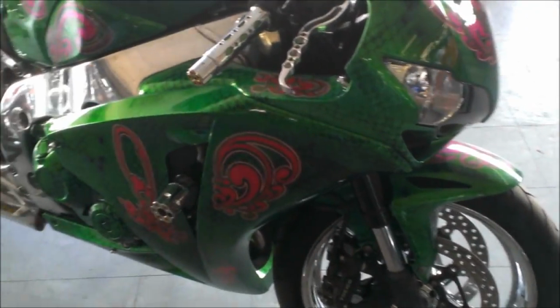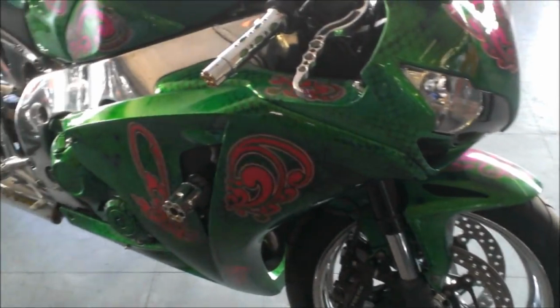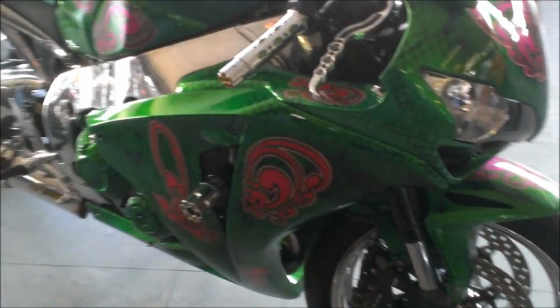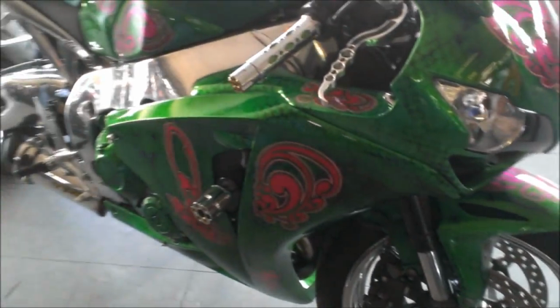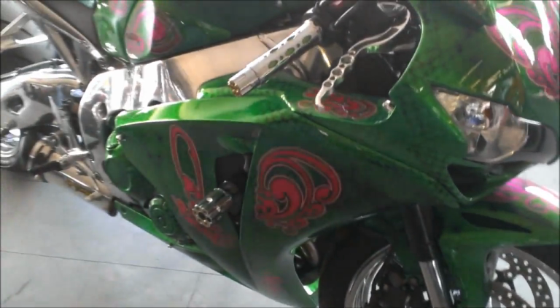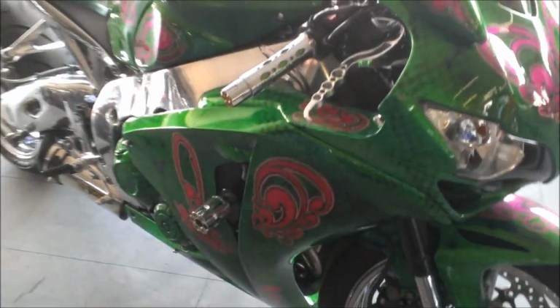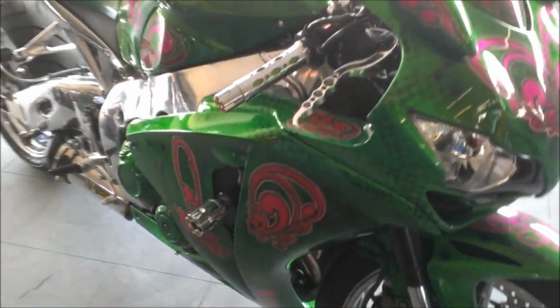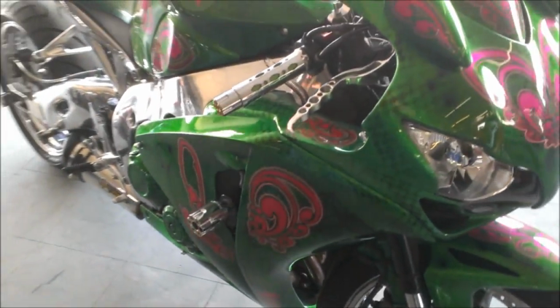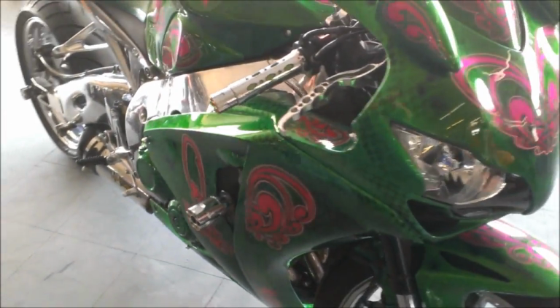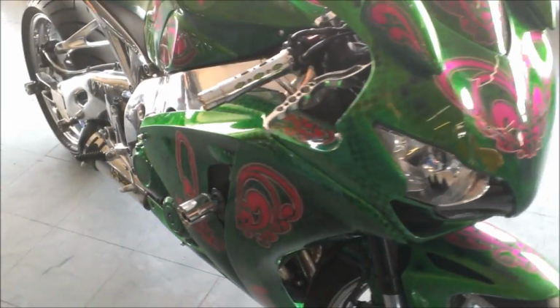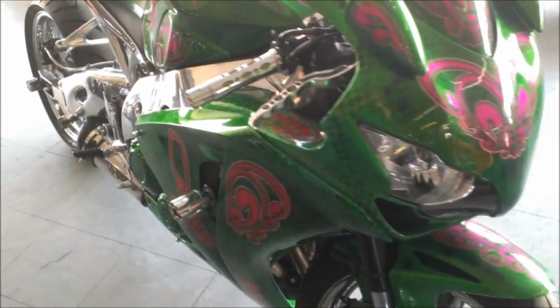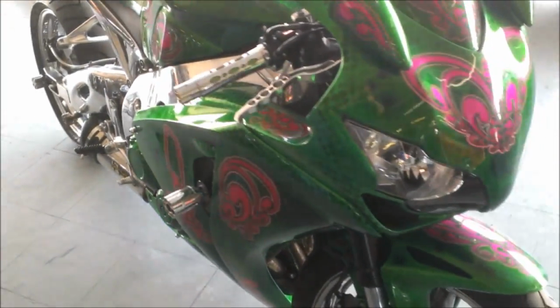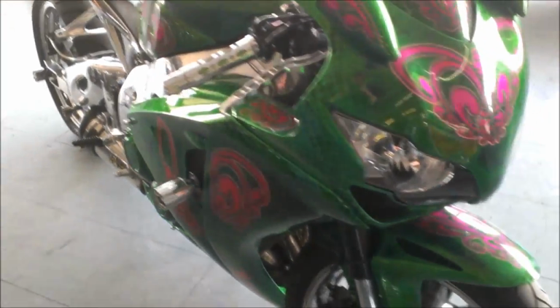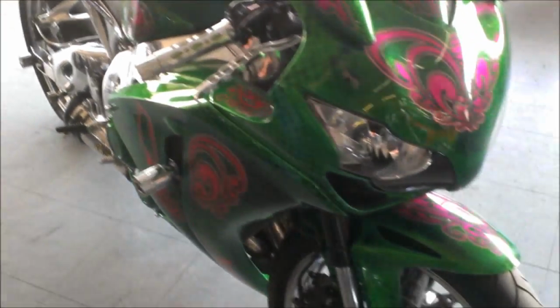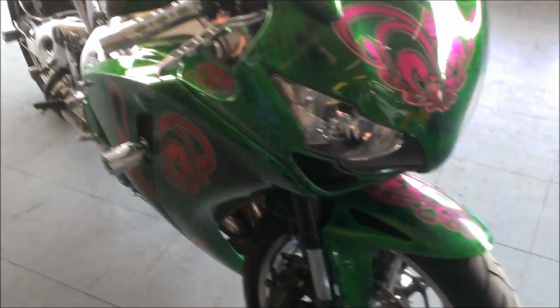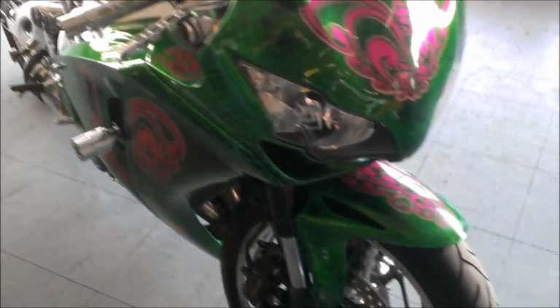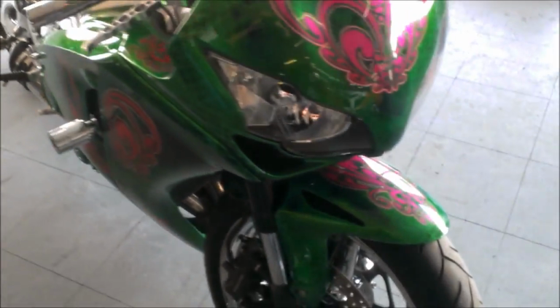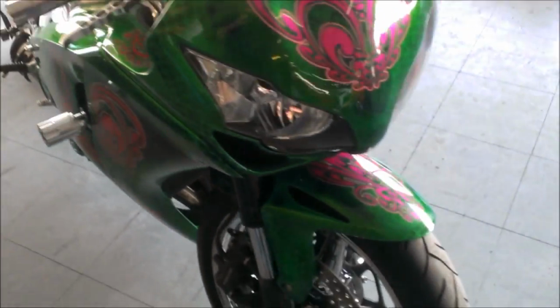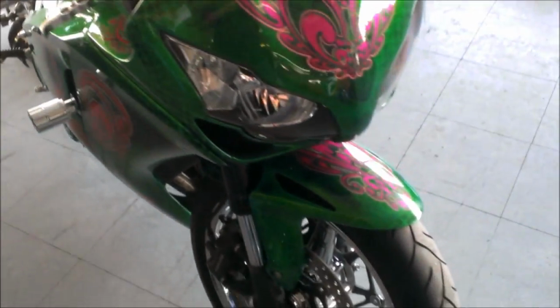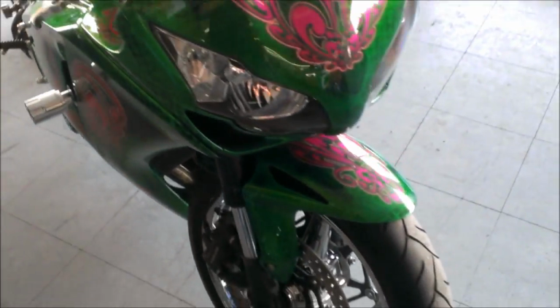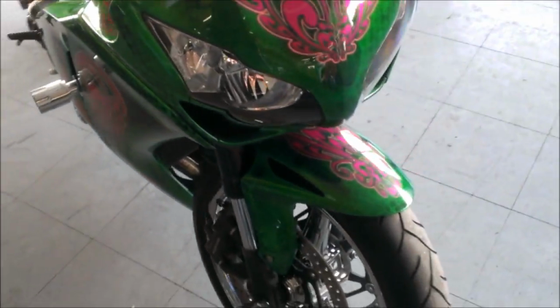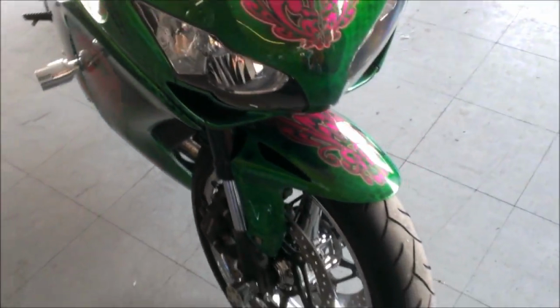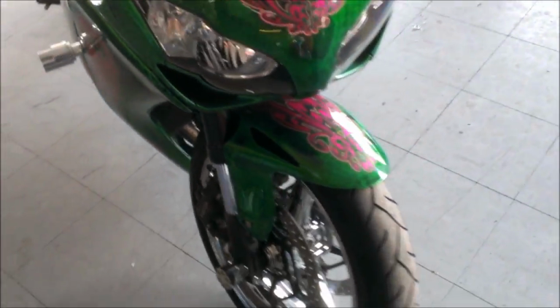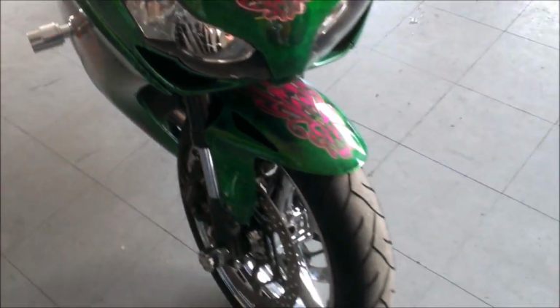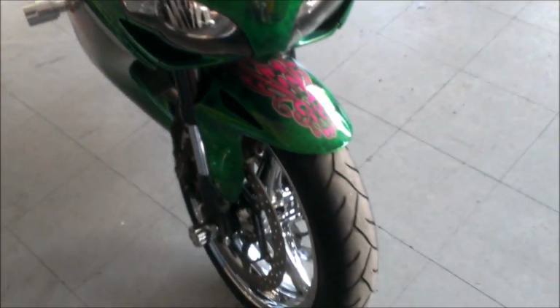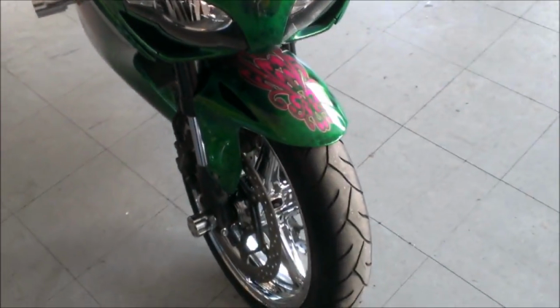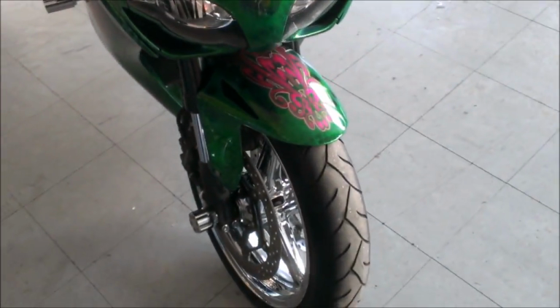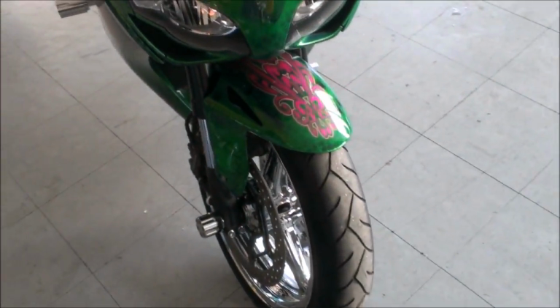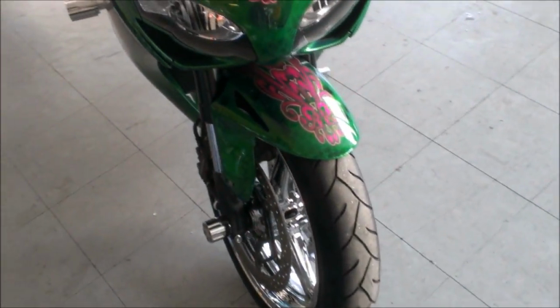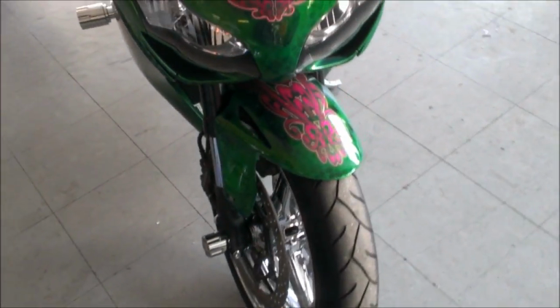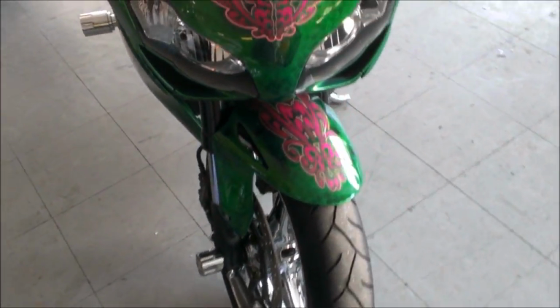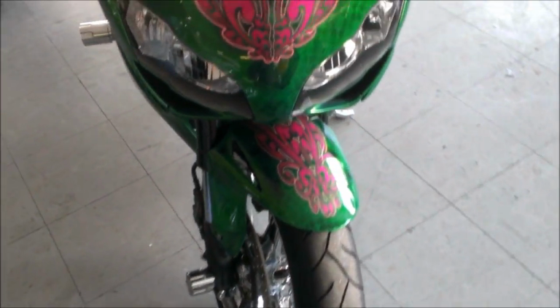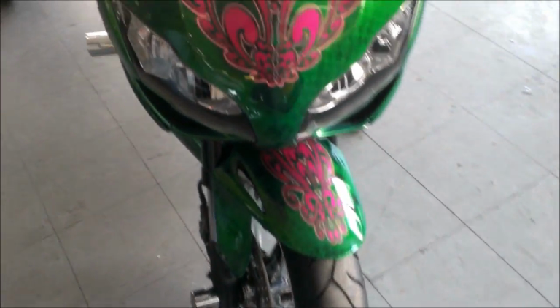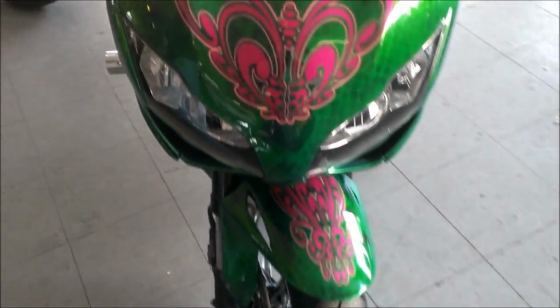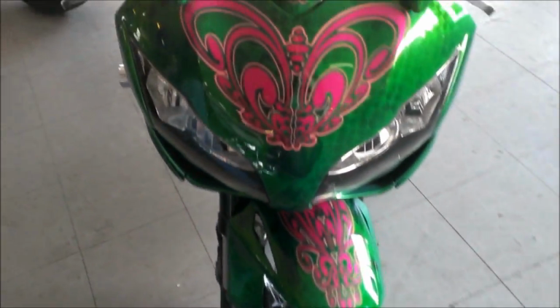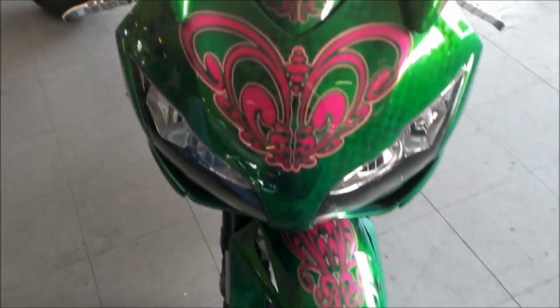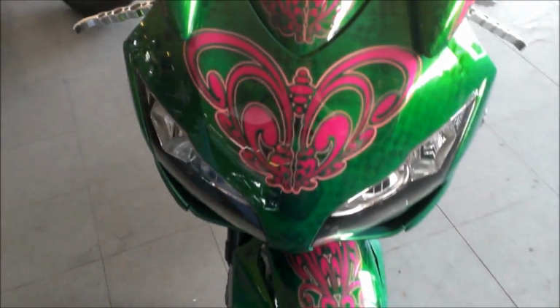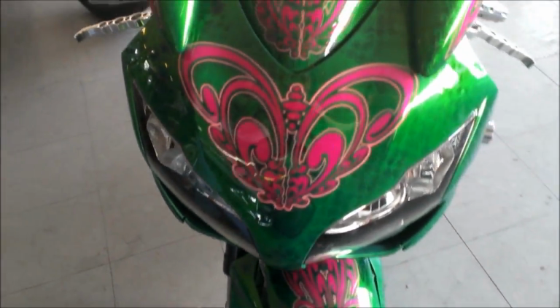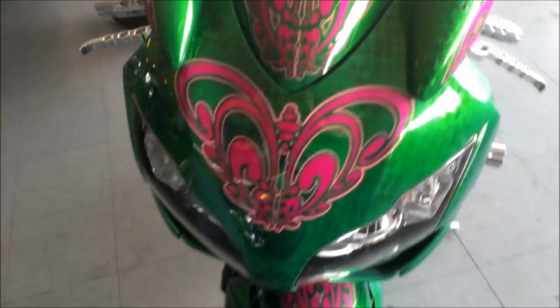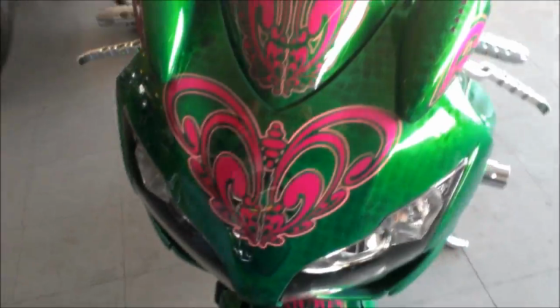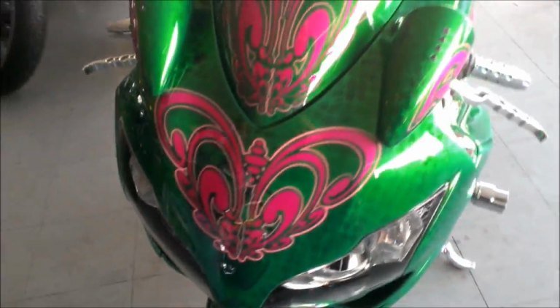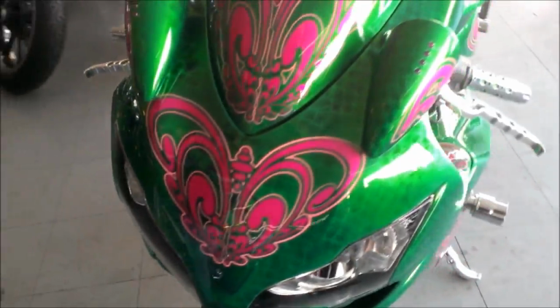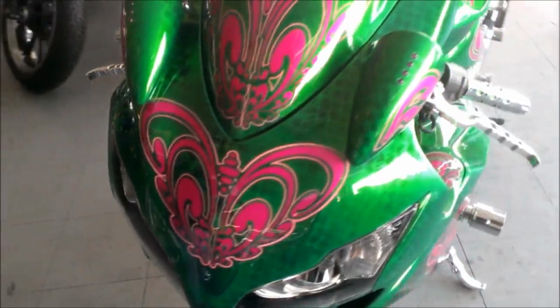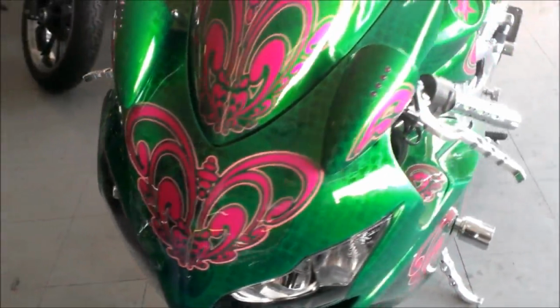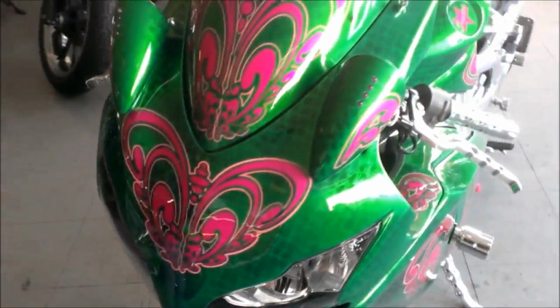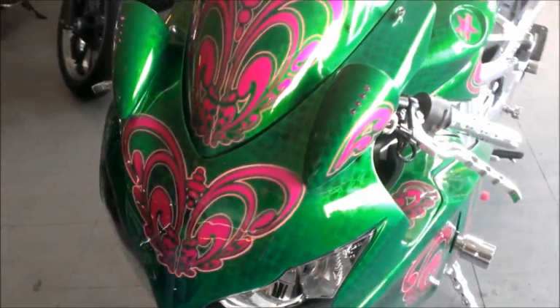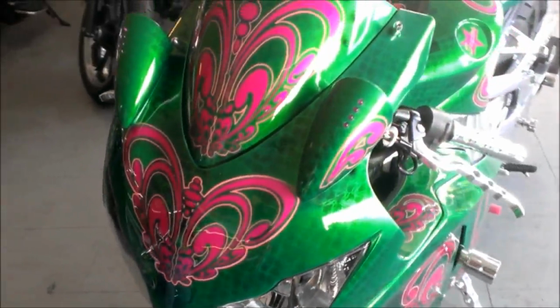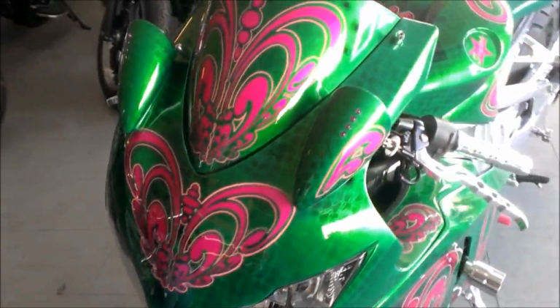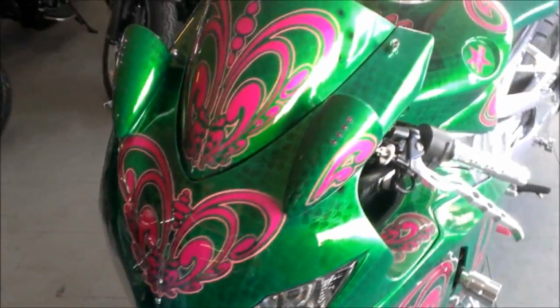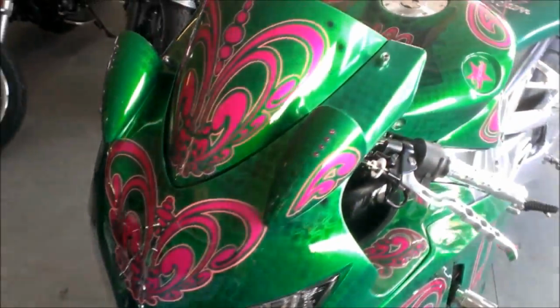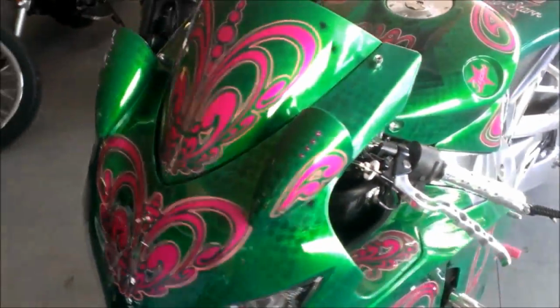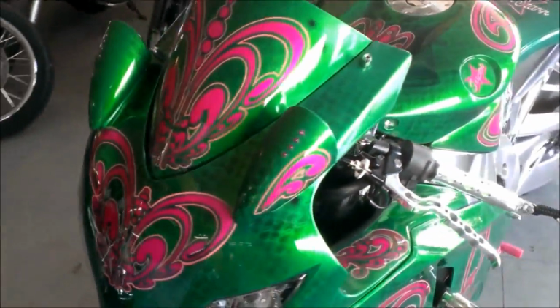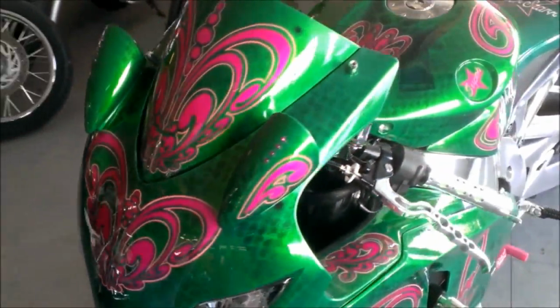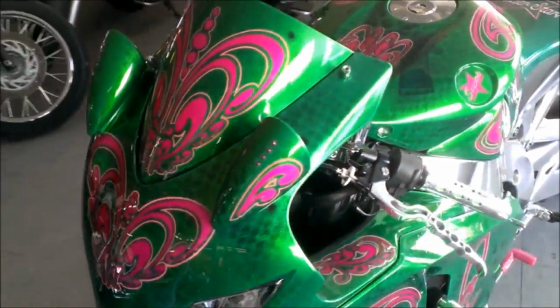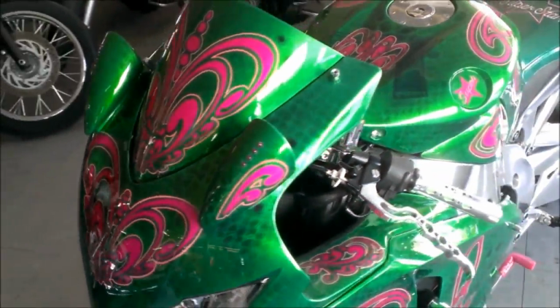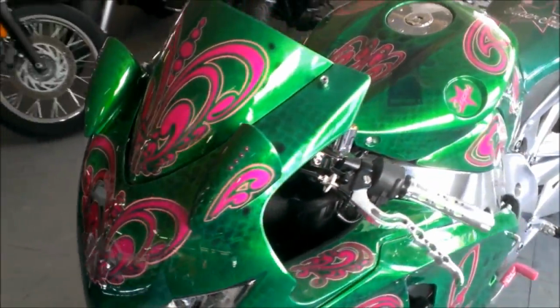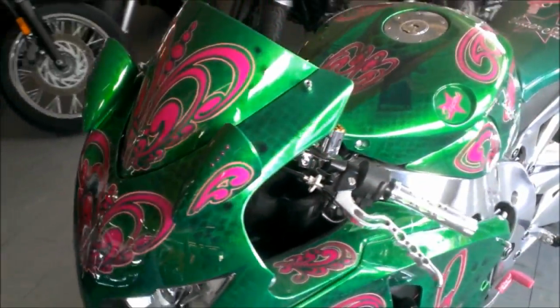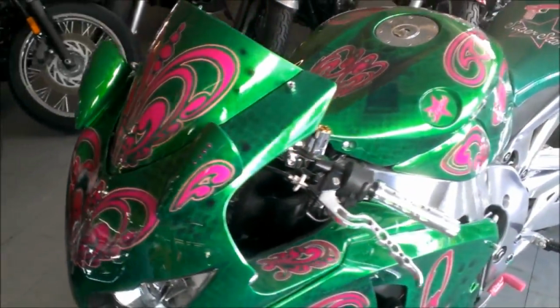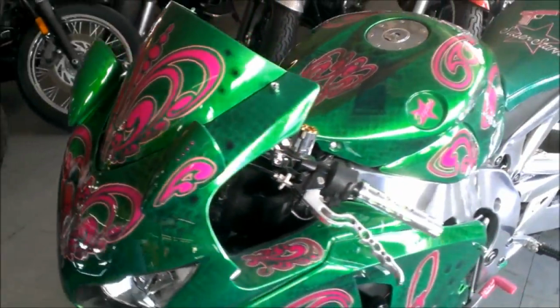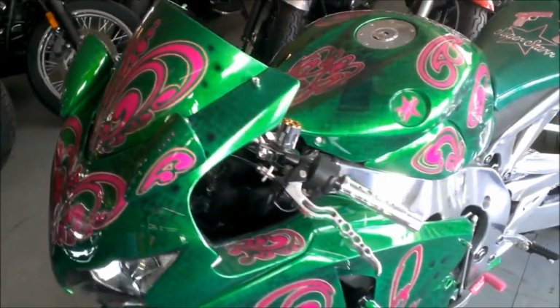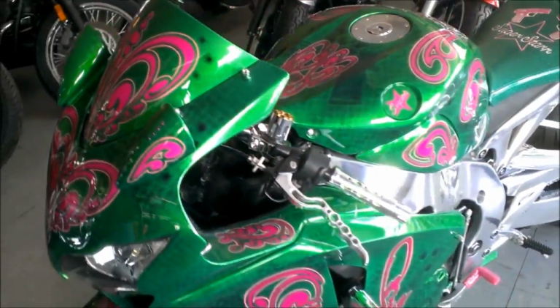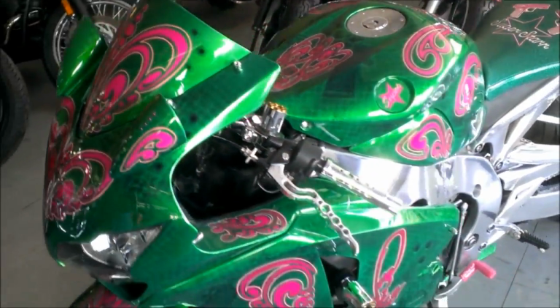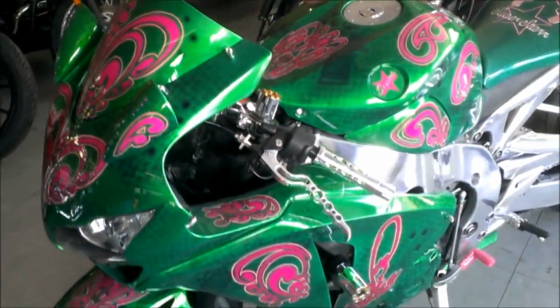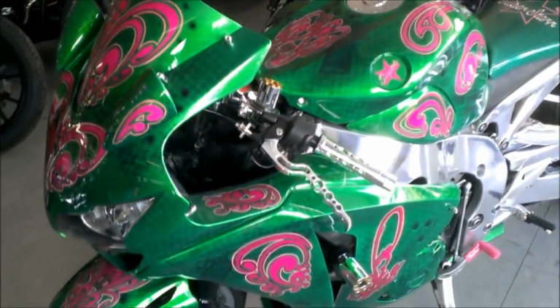This 1000 RR is sharp and done right with only 3,800 miles. Over $20,000 to build this bike.